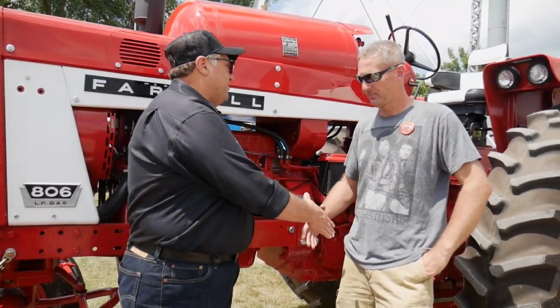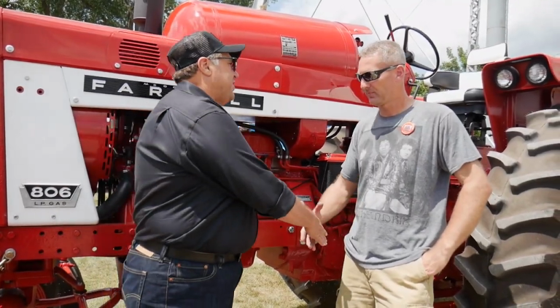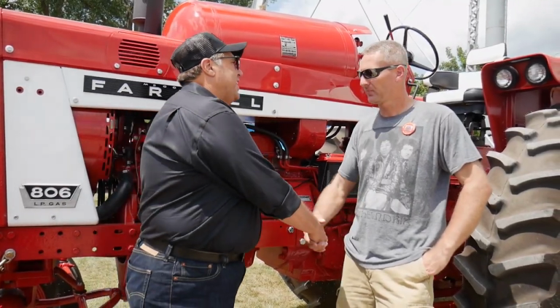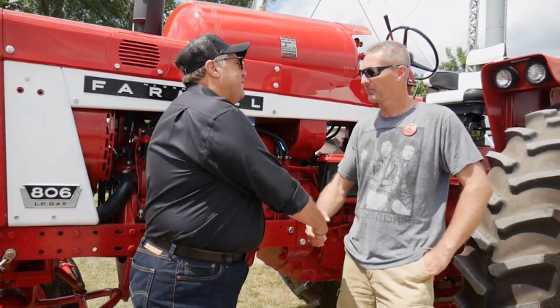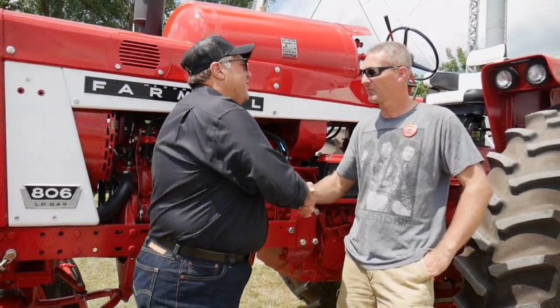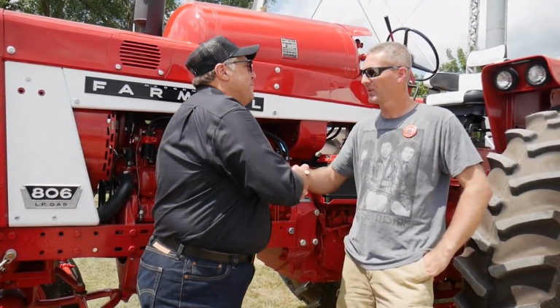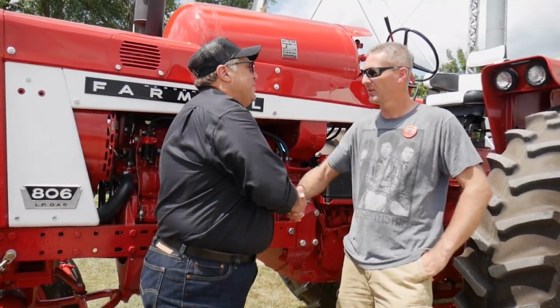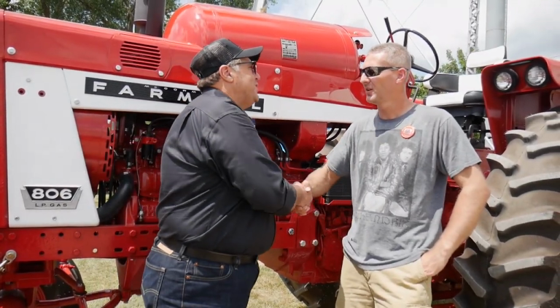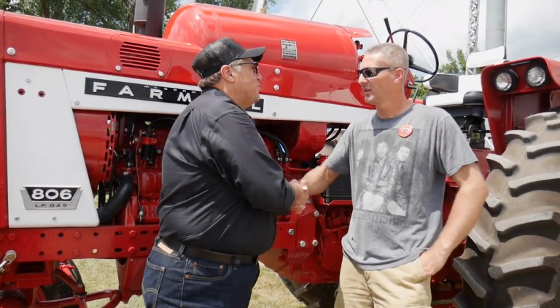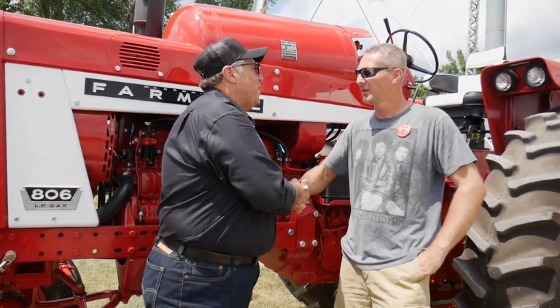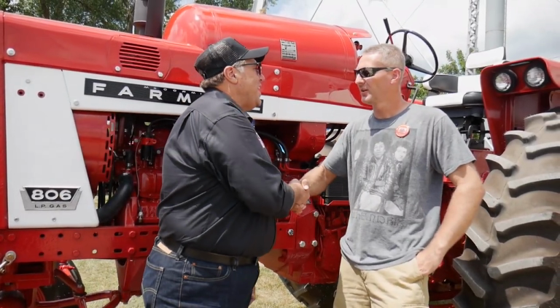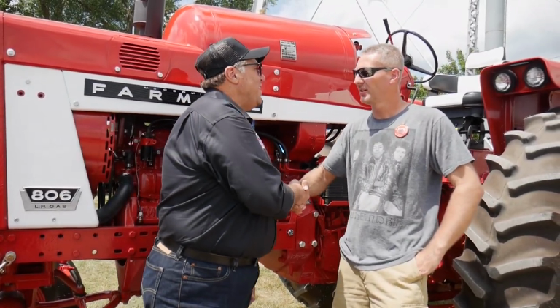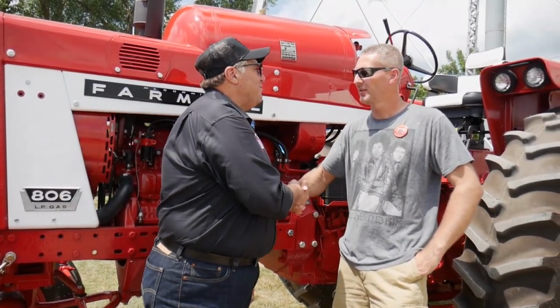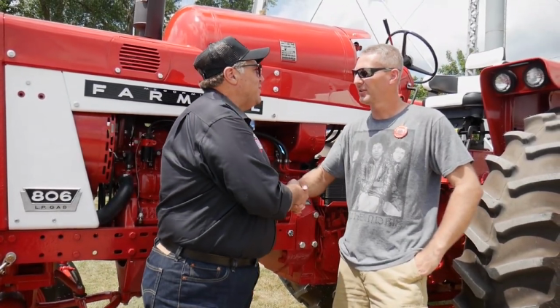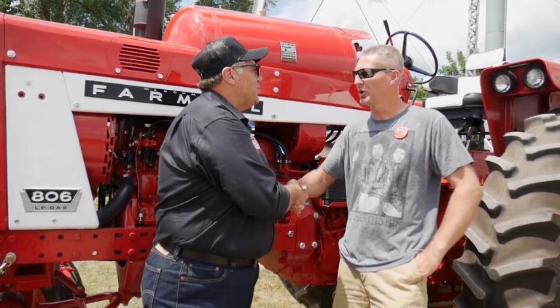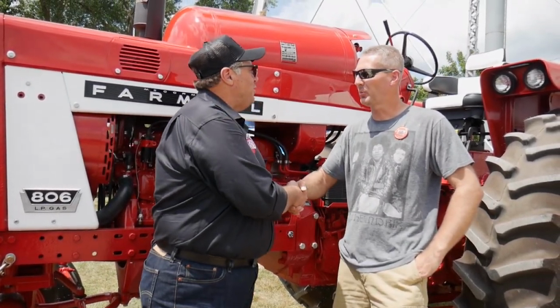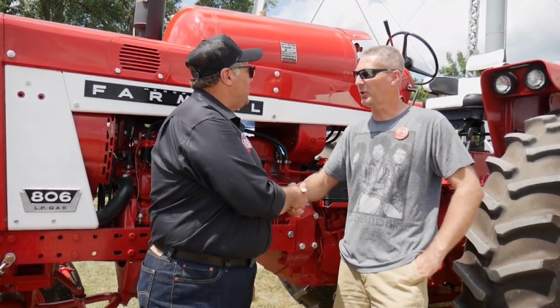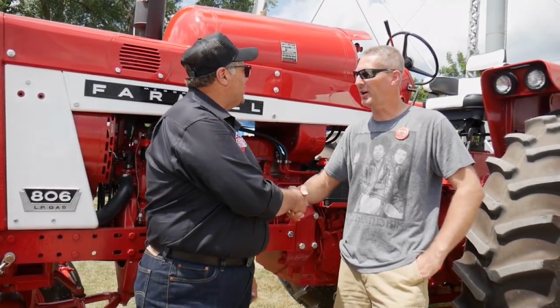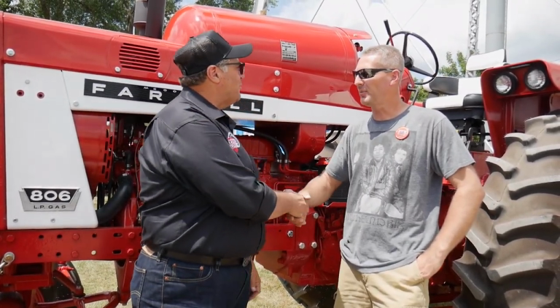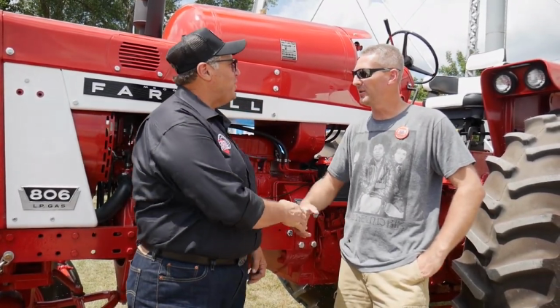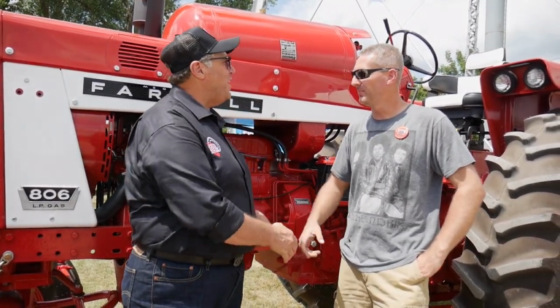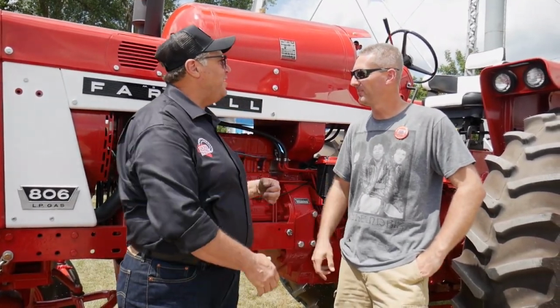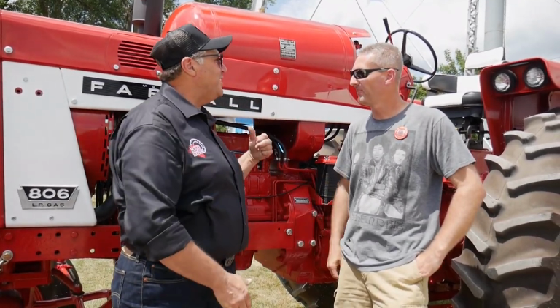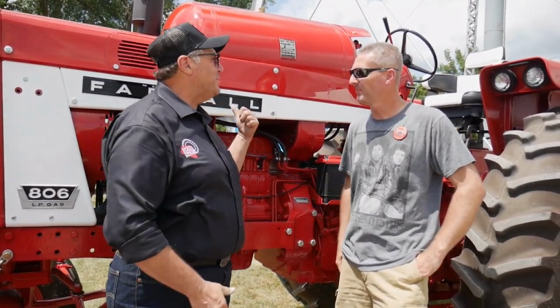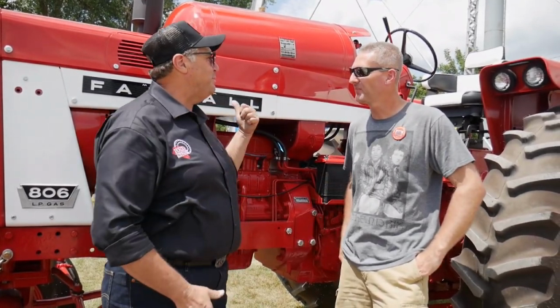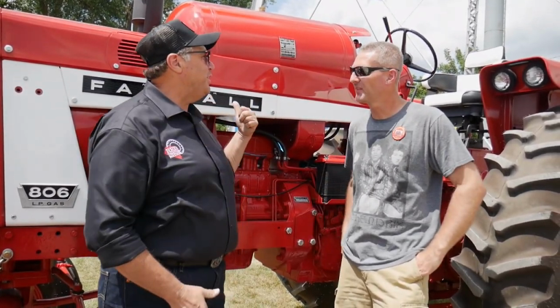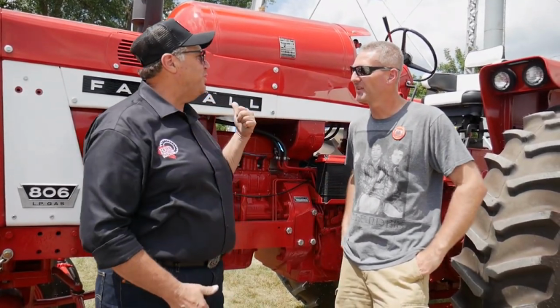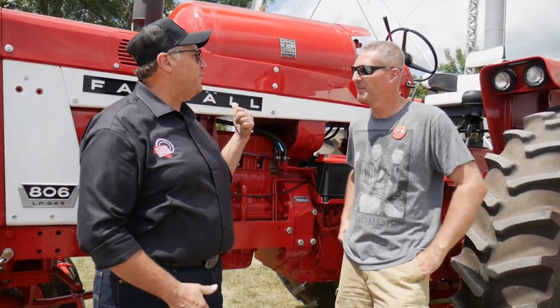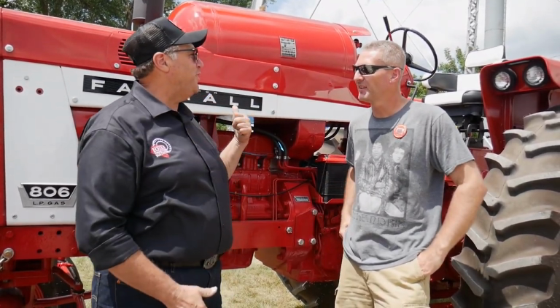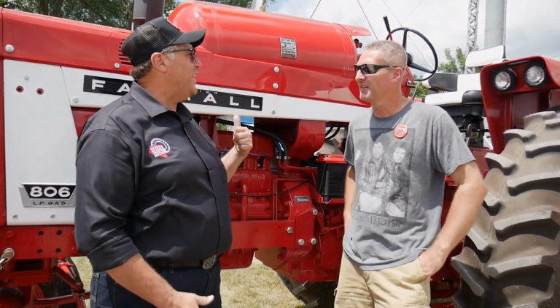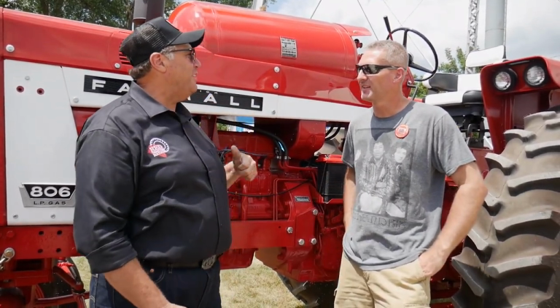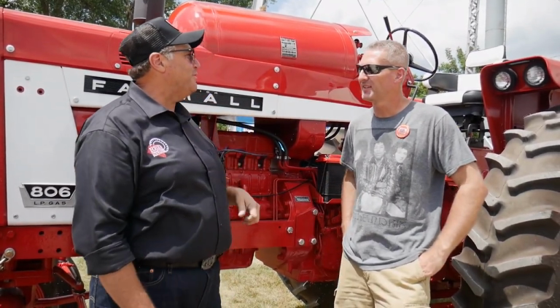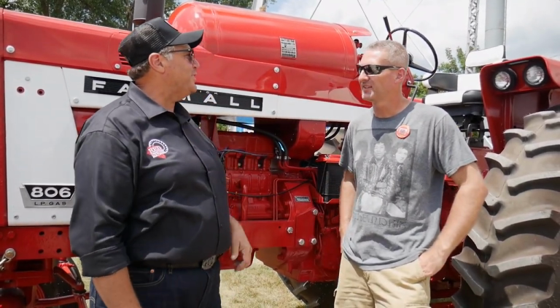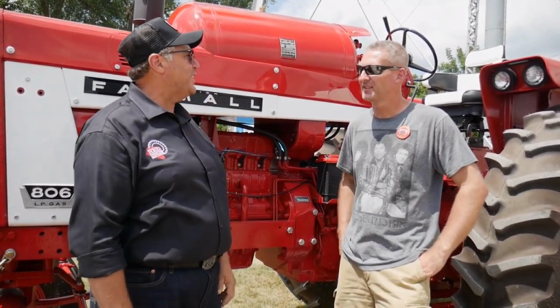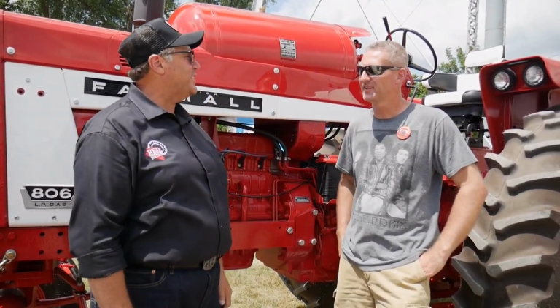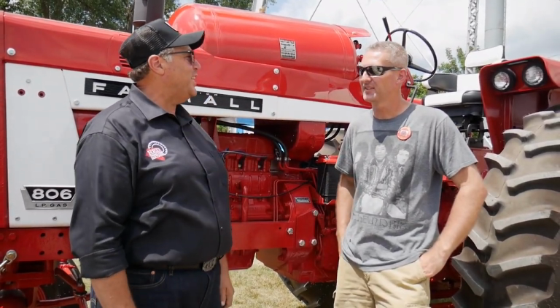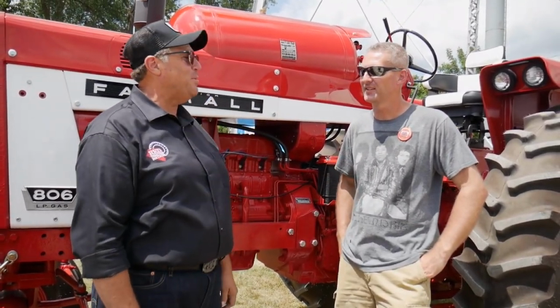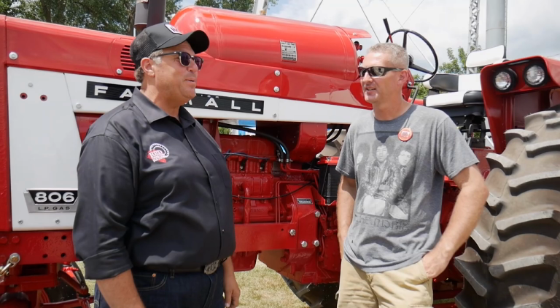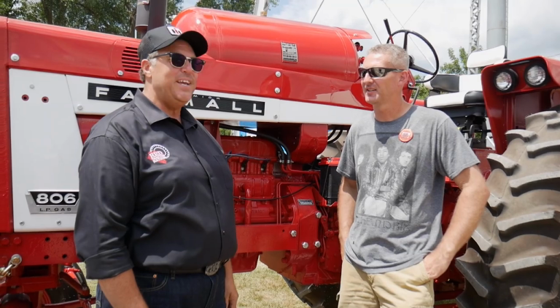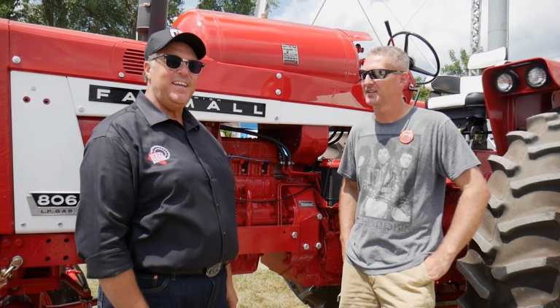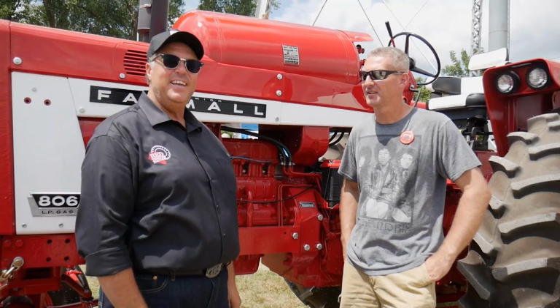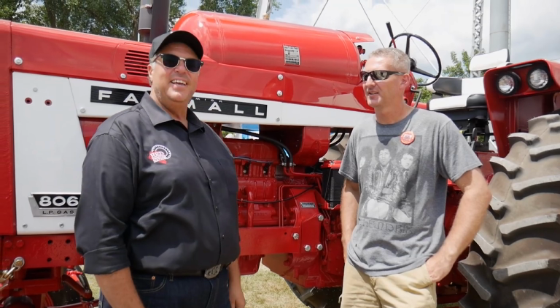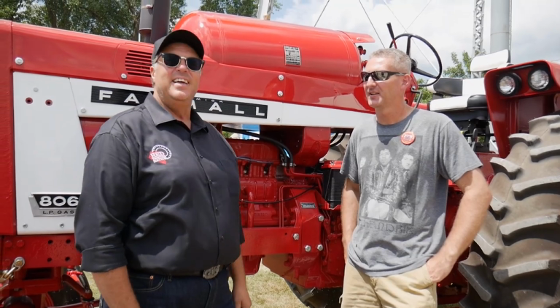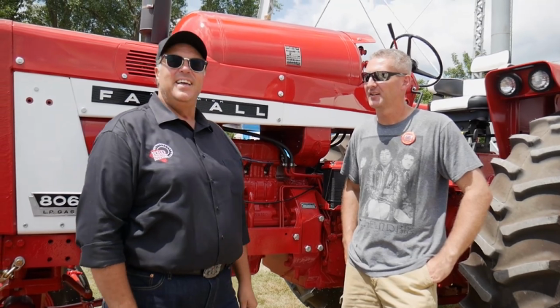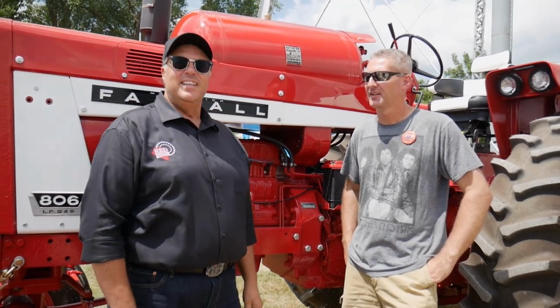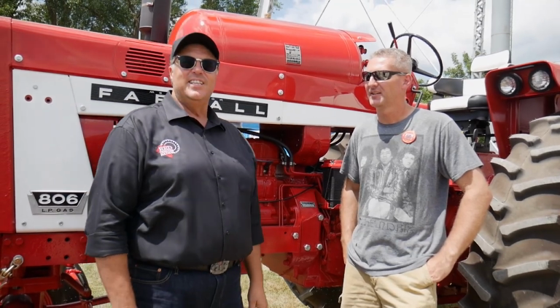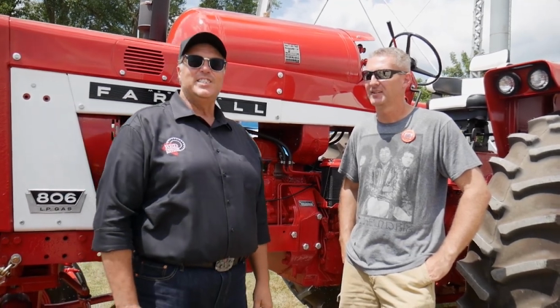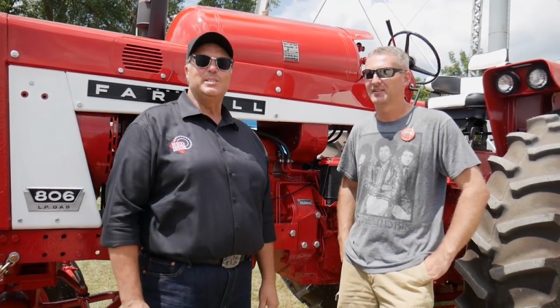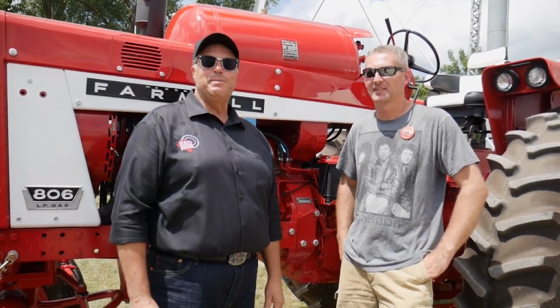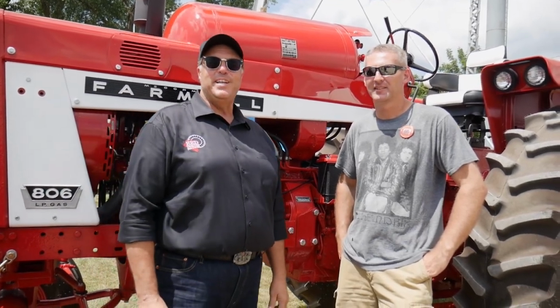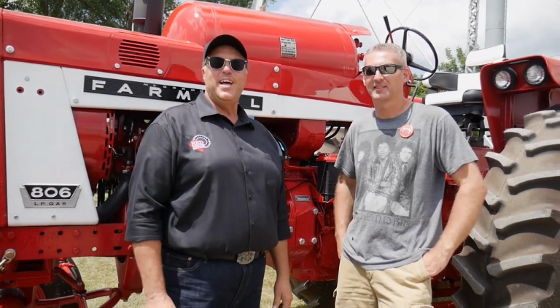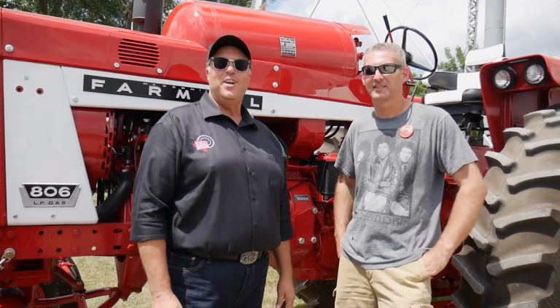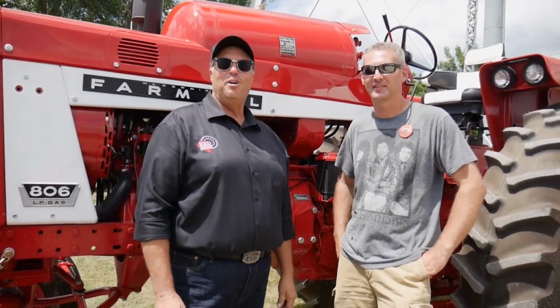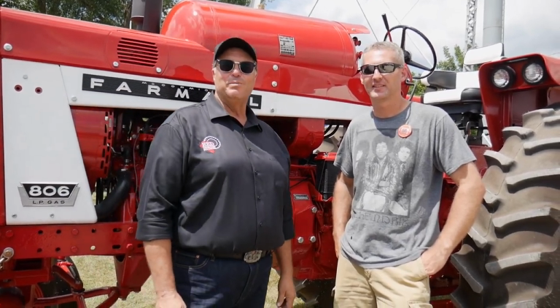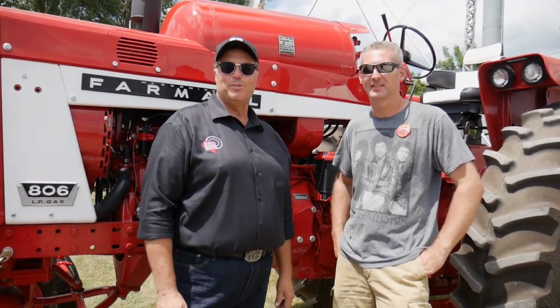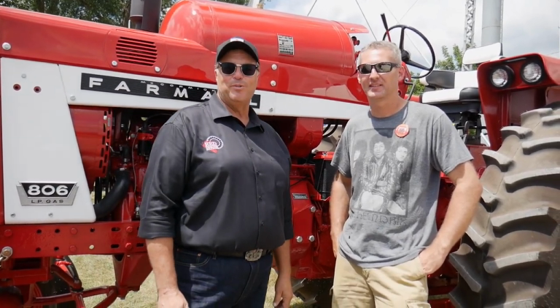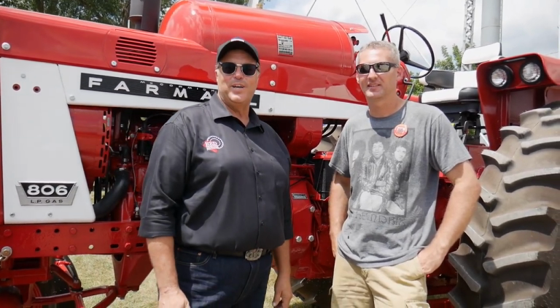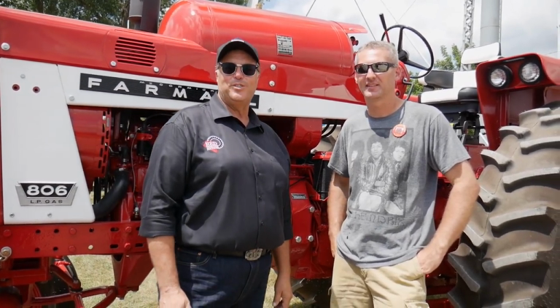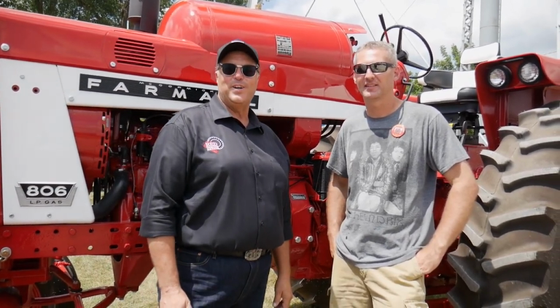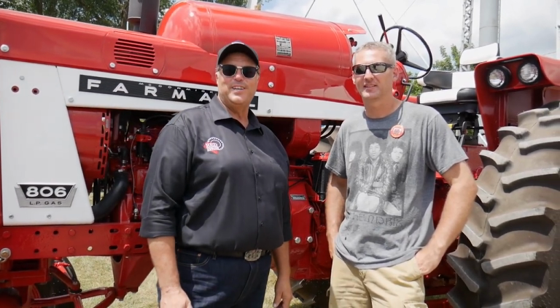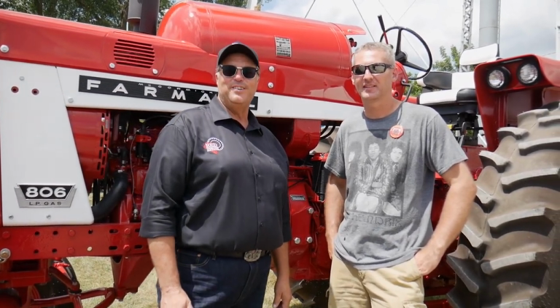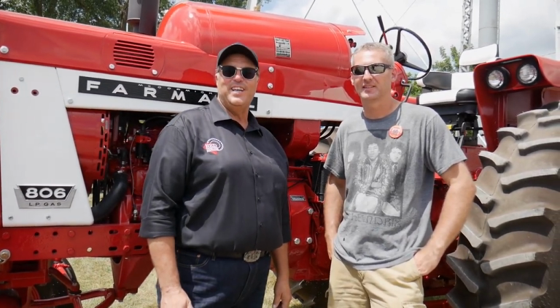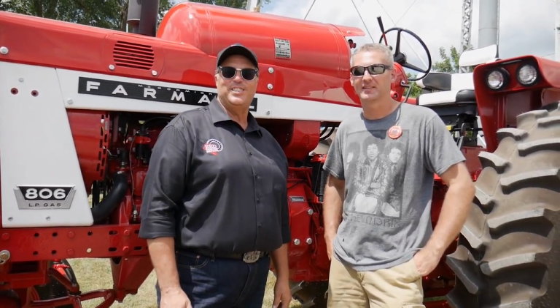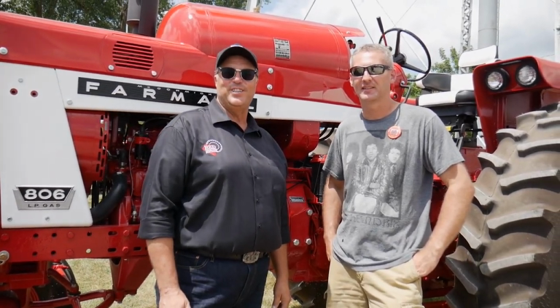Thank you very much, Ryan, for showing us around this beautiful 806 LP. This has been Ed Holmes for Red Tractor Nation.